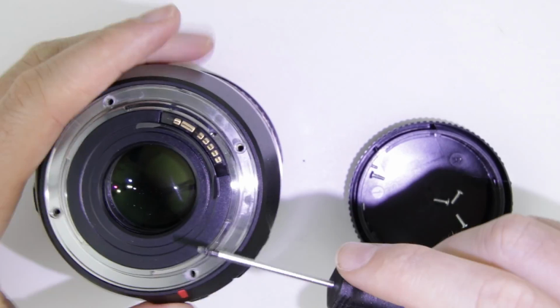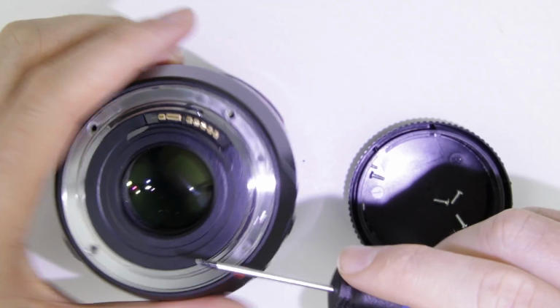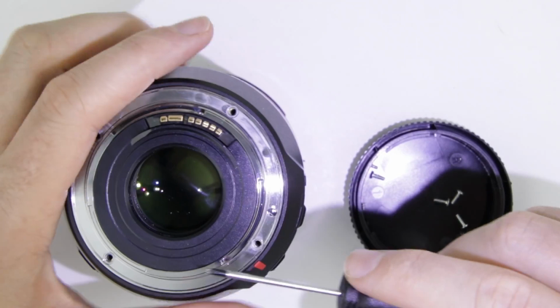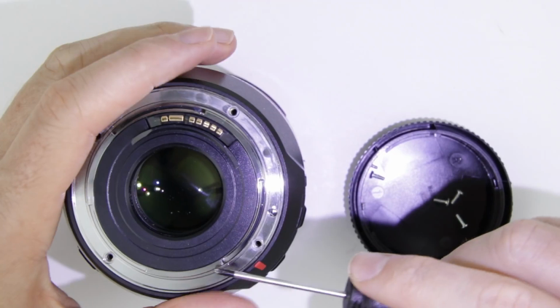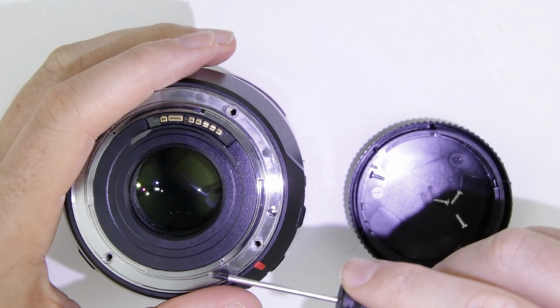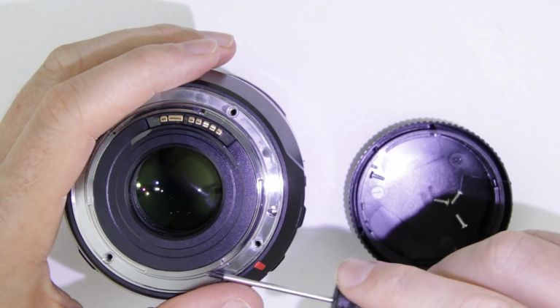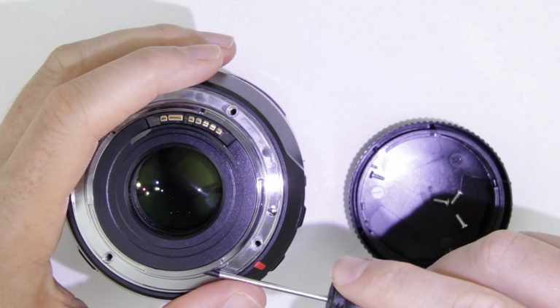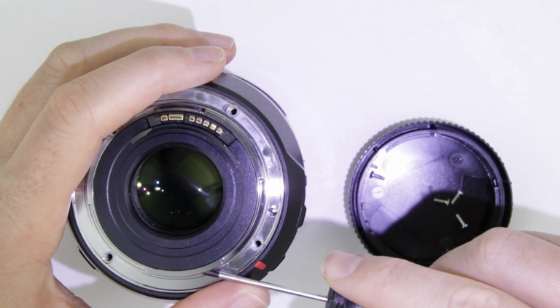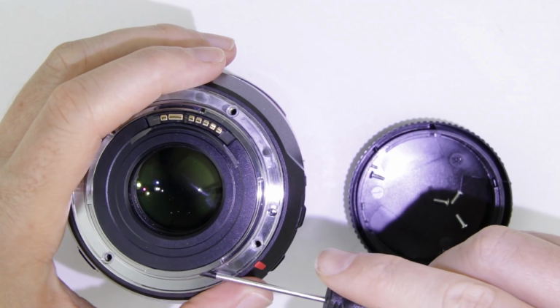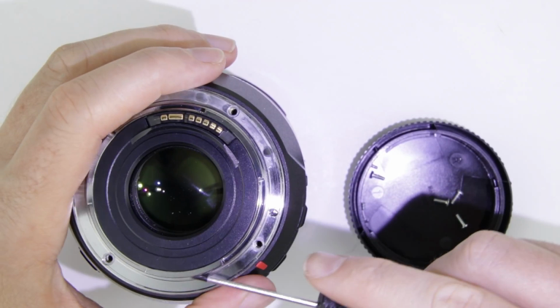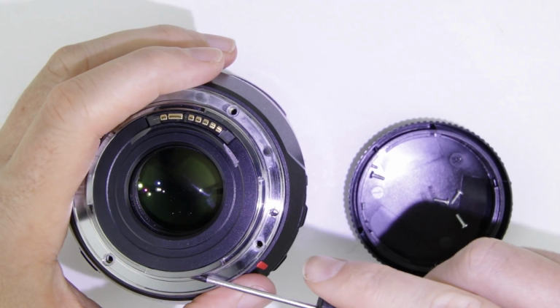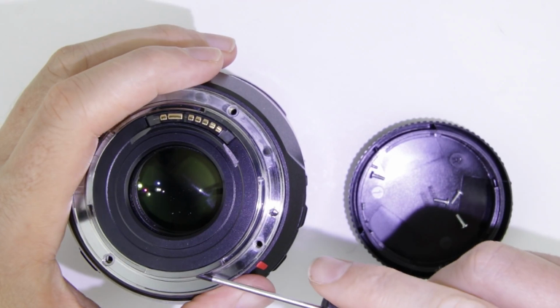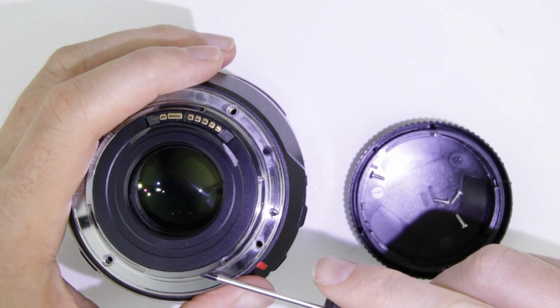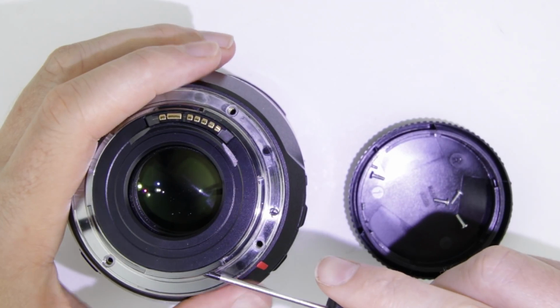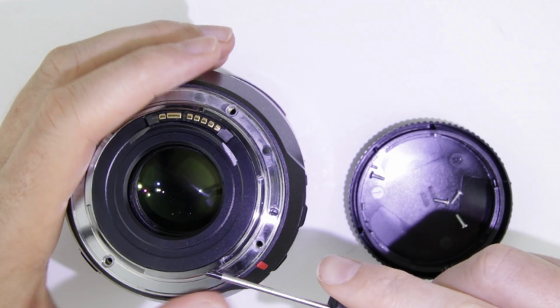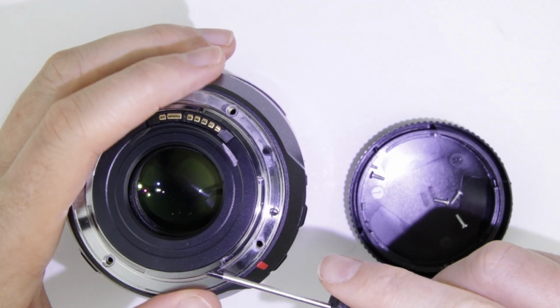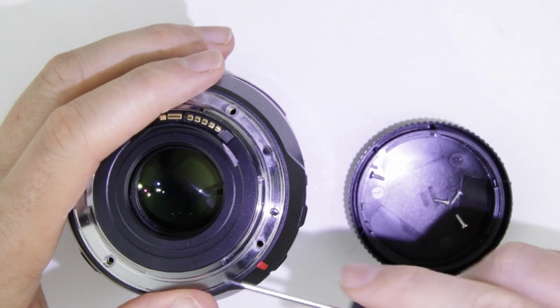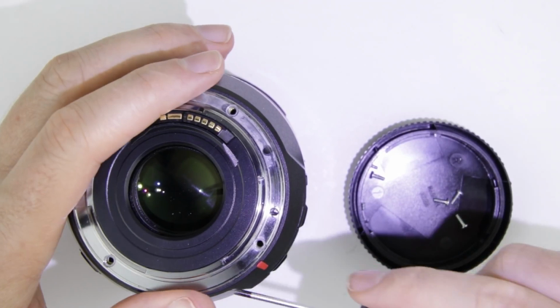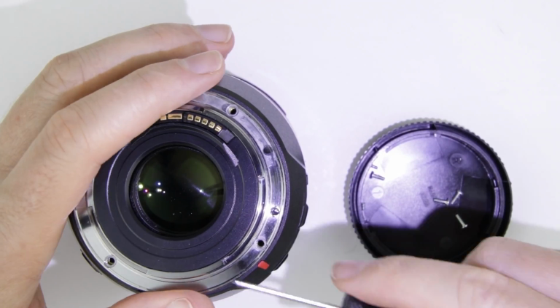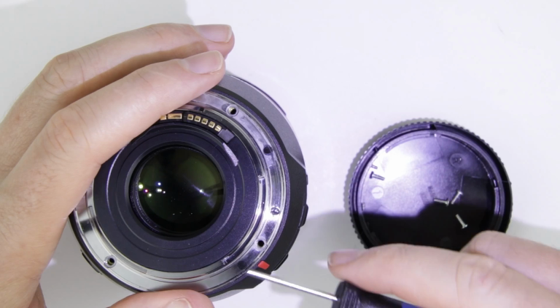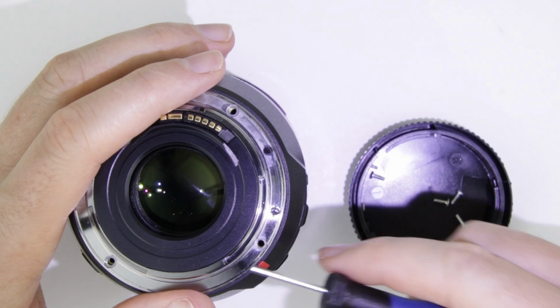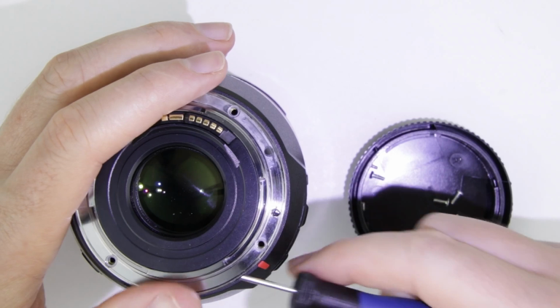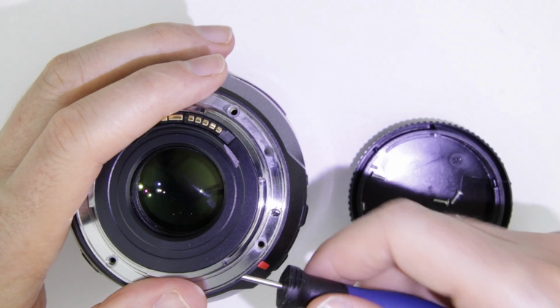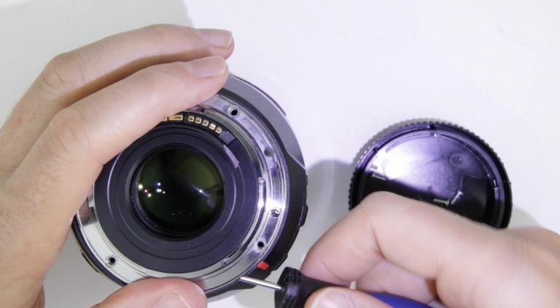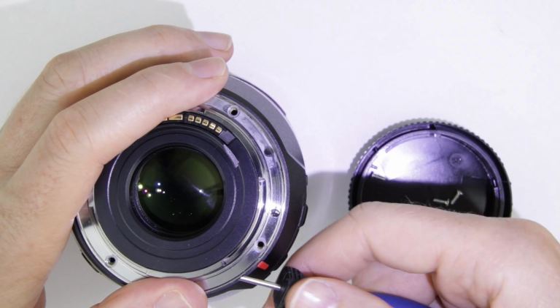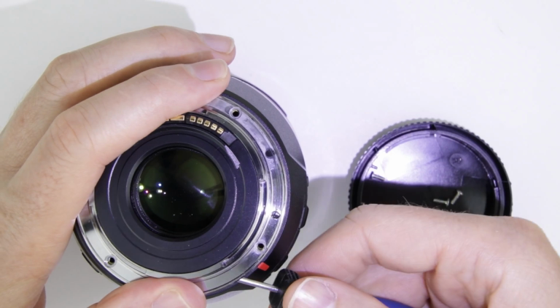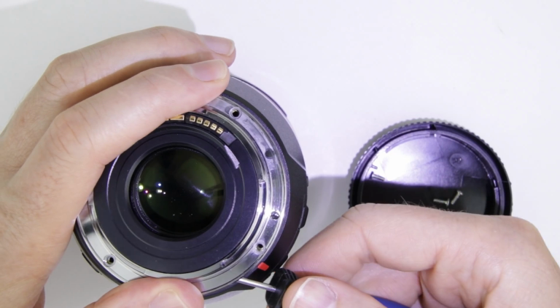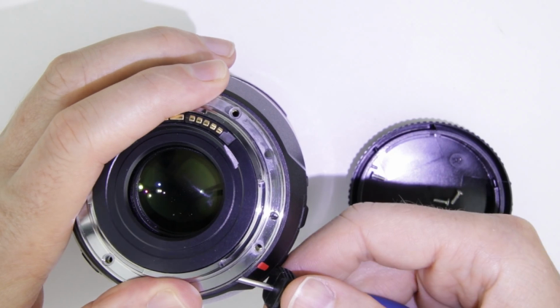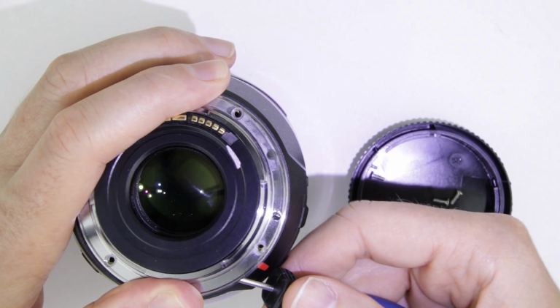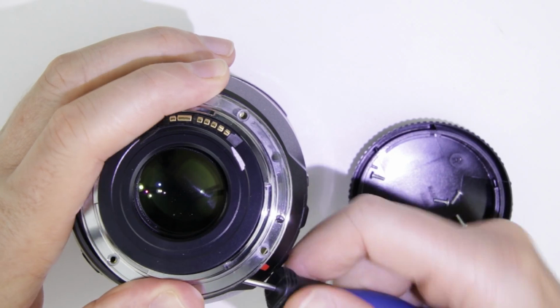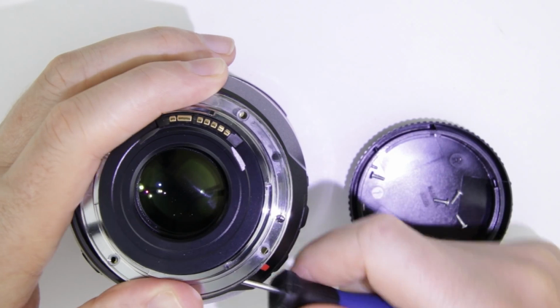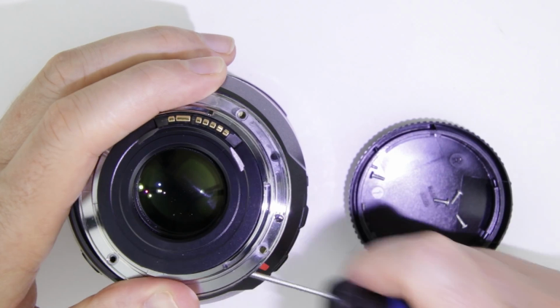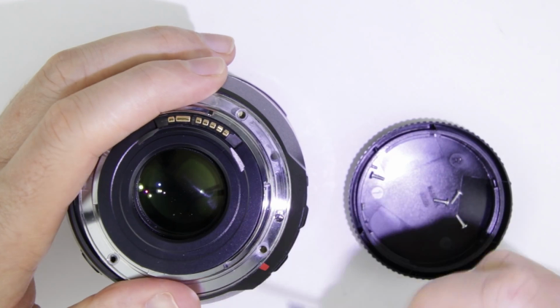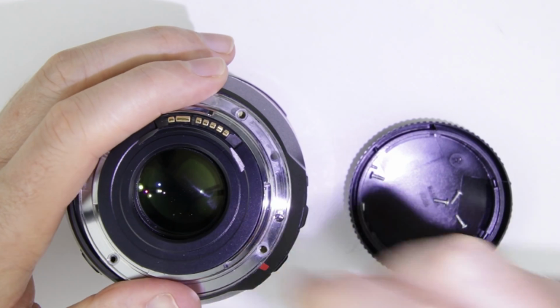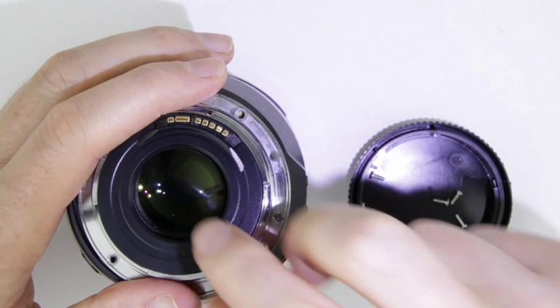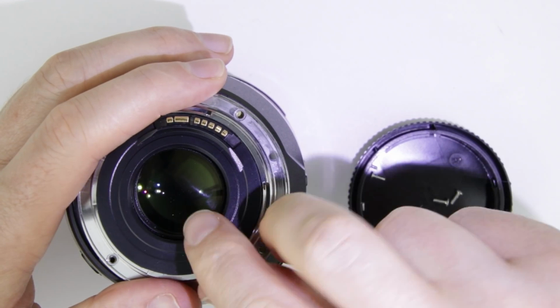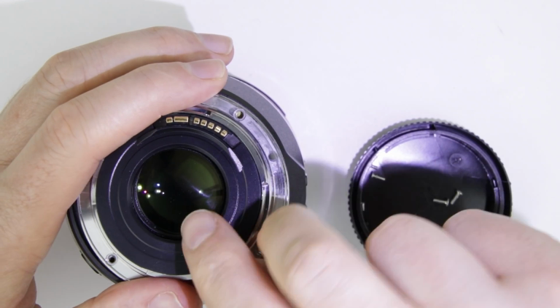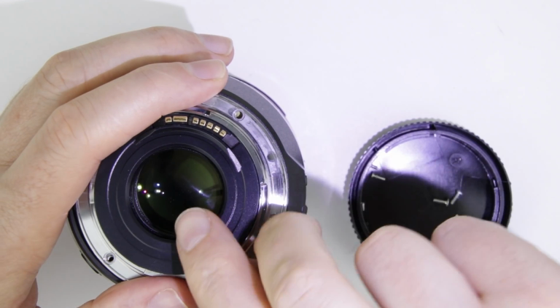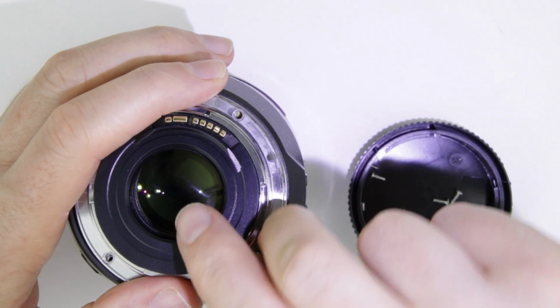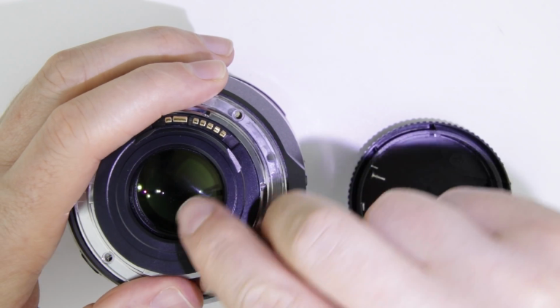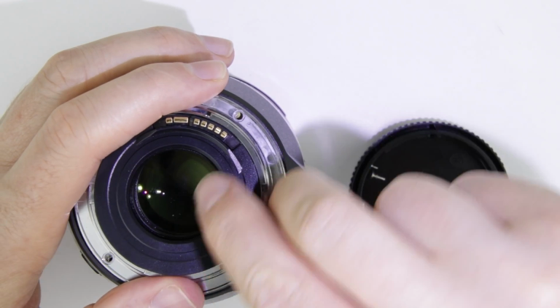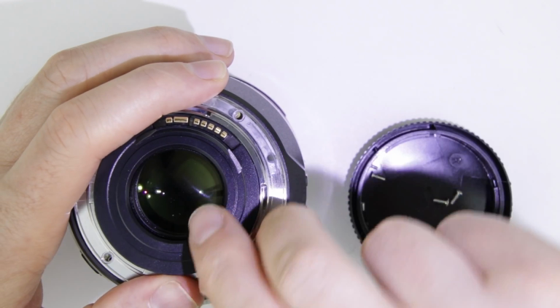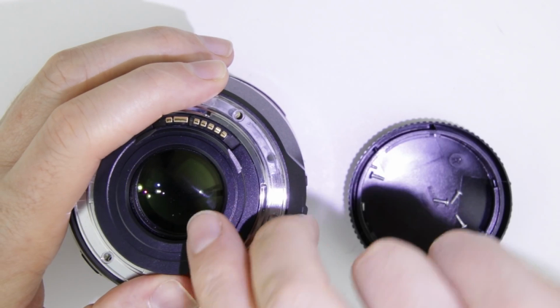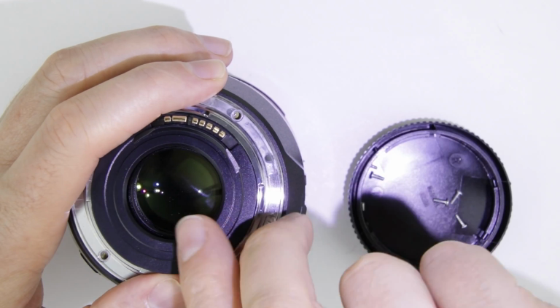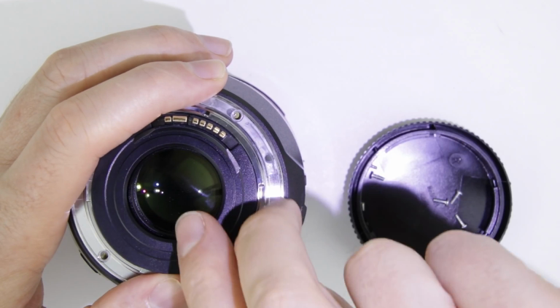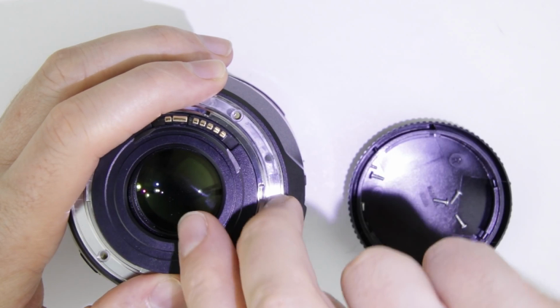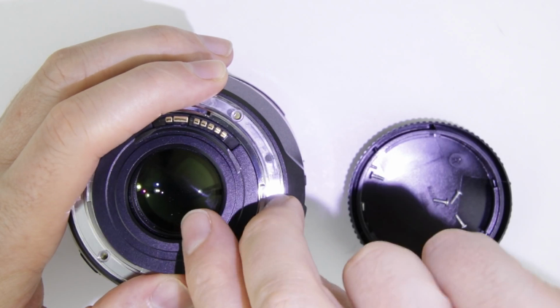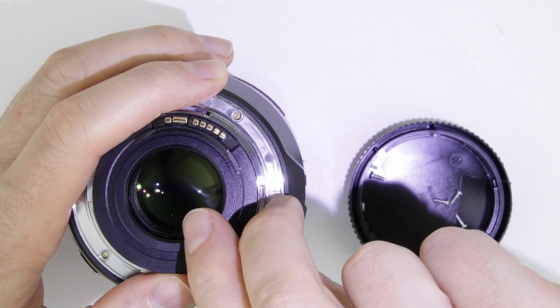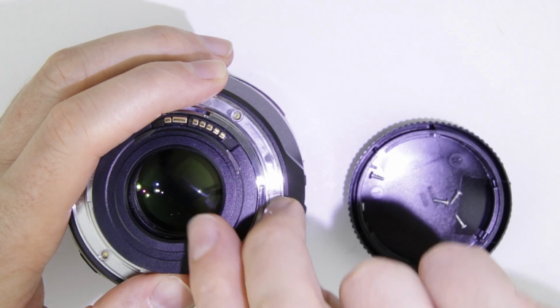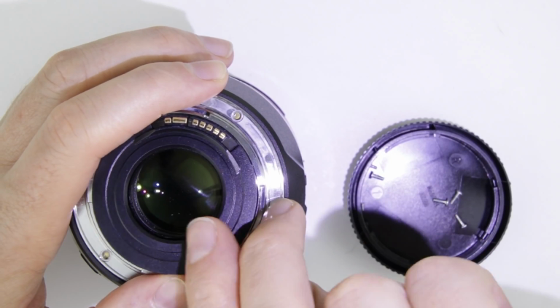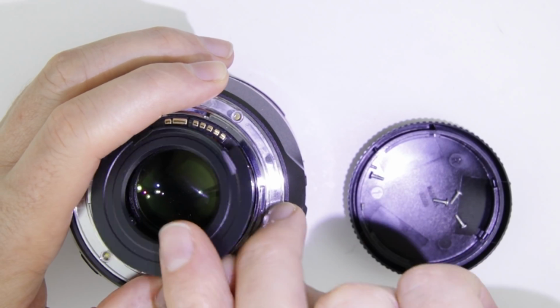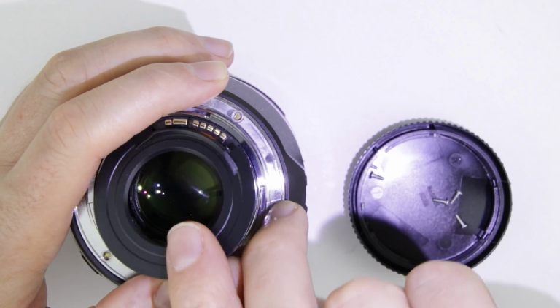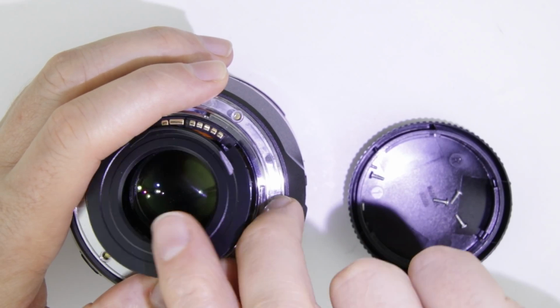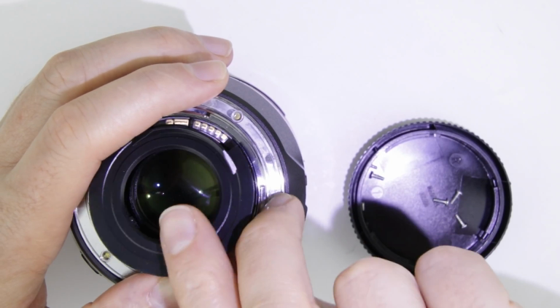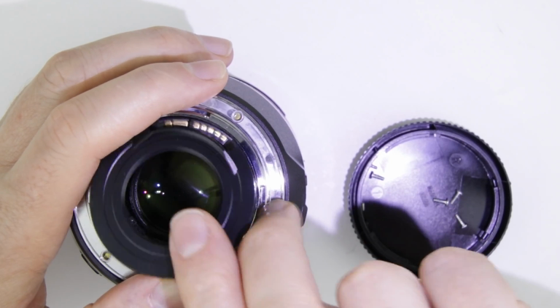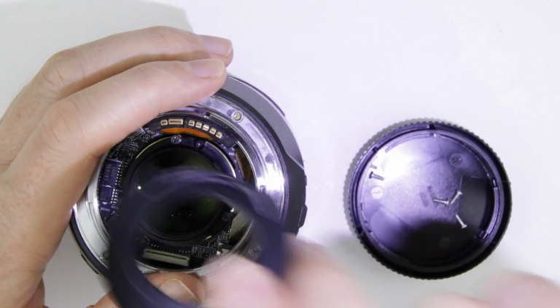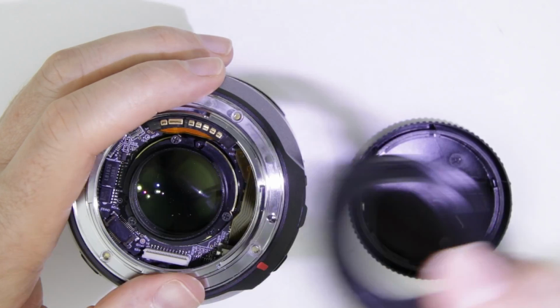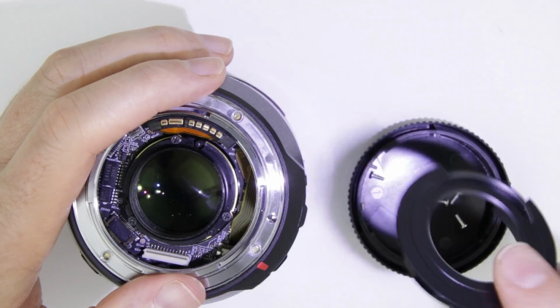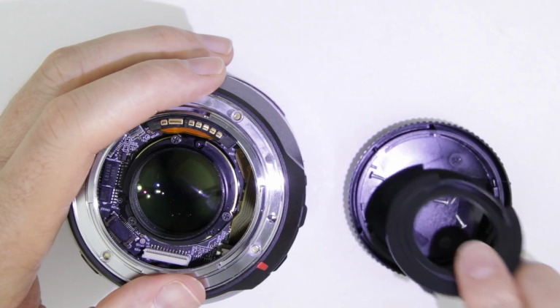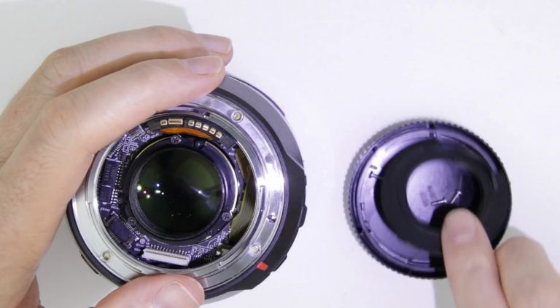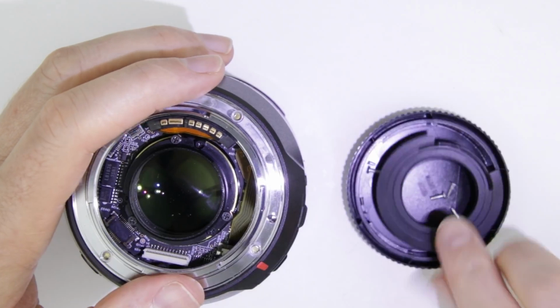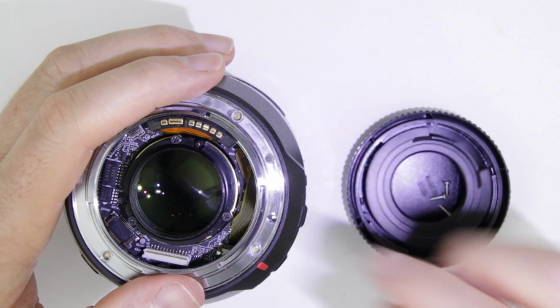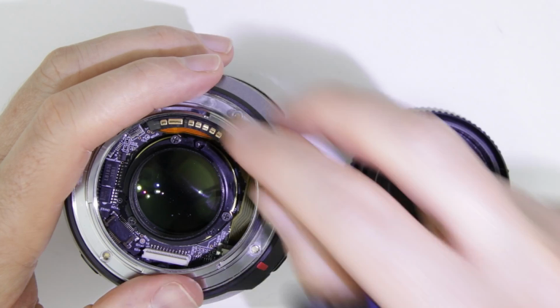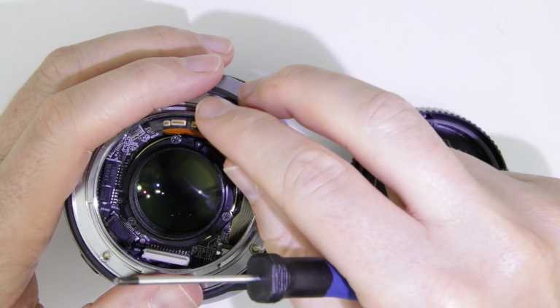Lift up the metal bayonet a little bit on the other side of the electronic connector and push out the rear cover ring. Remove the metal bayonet.